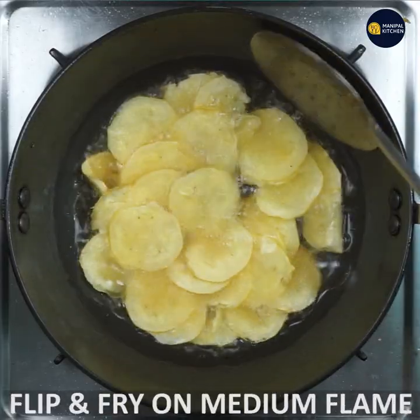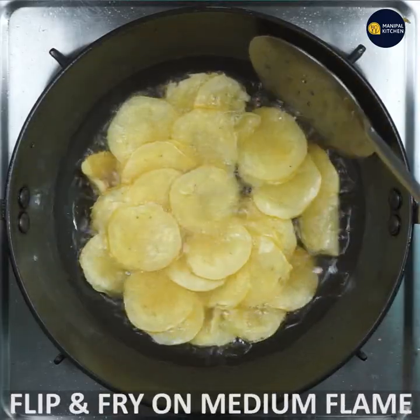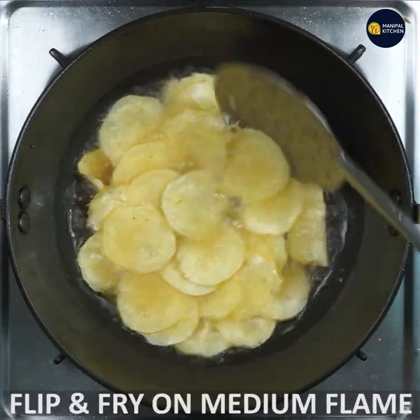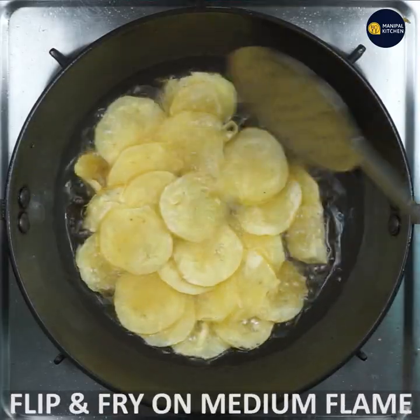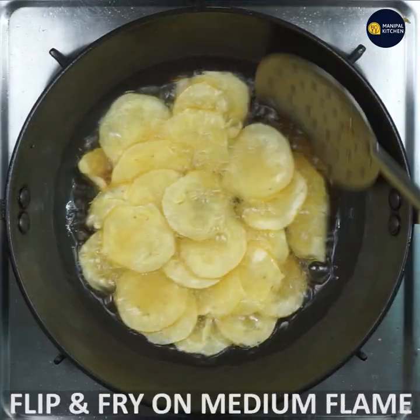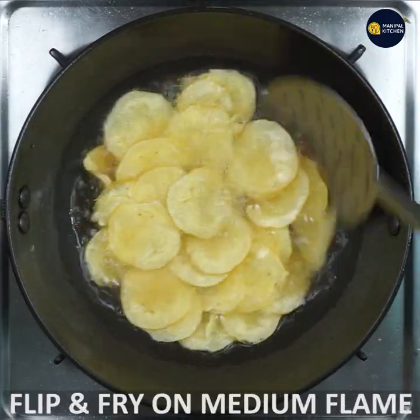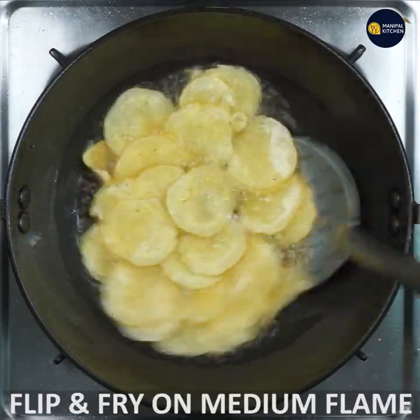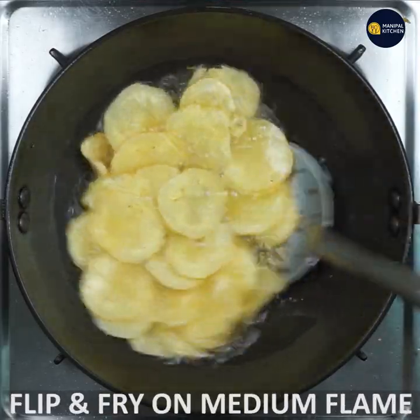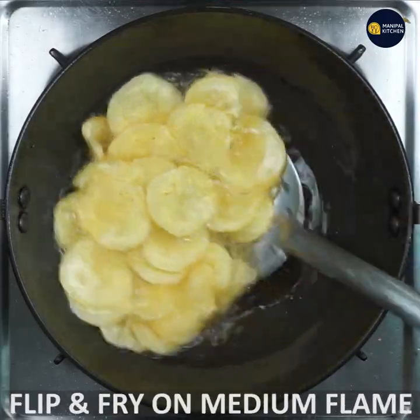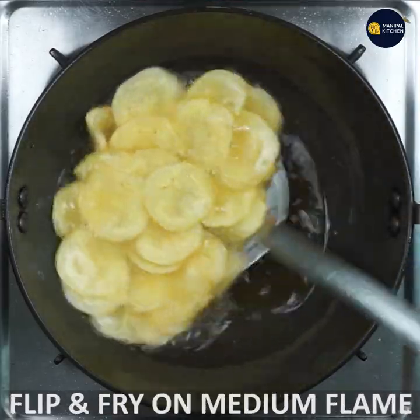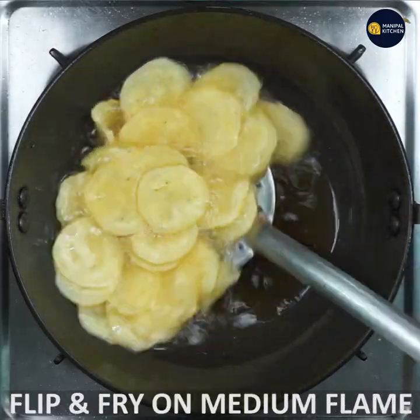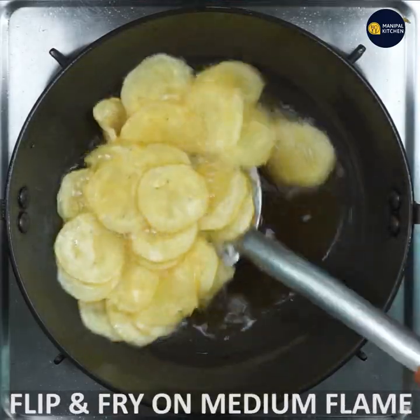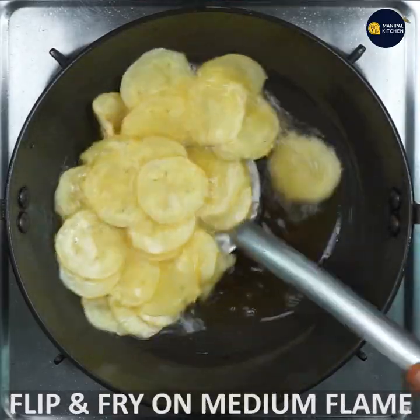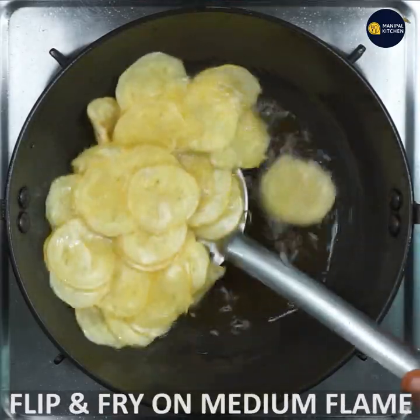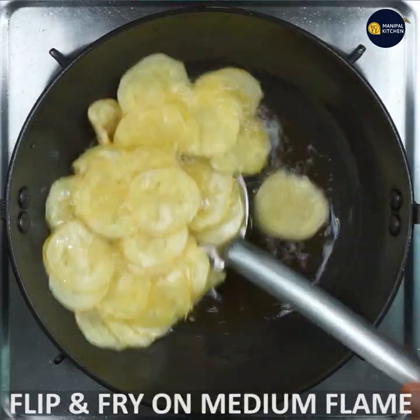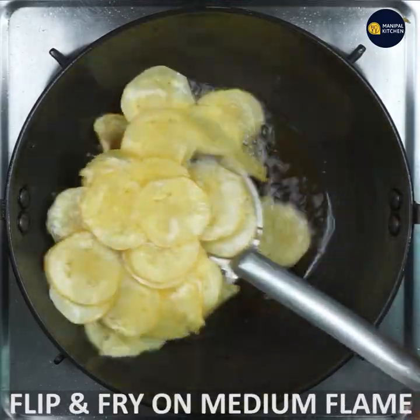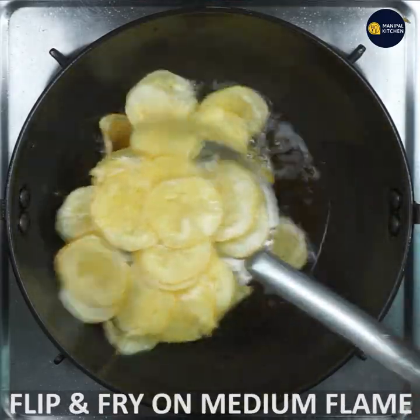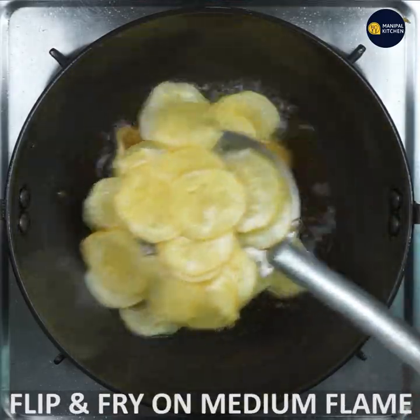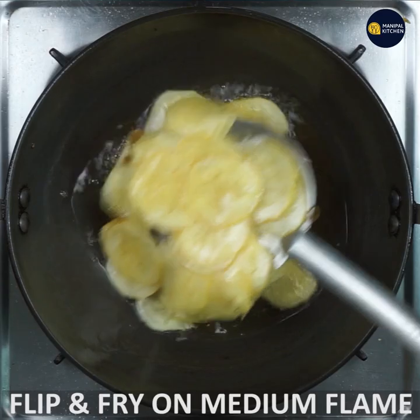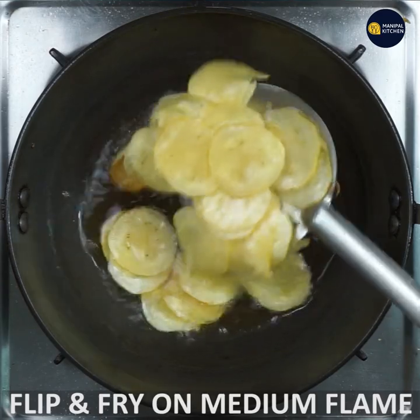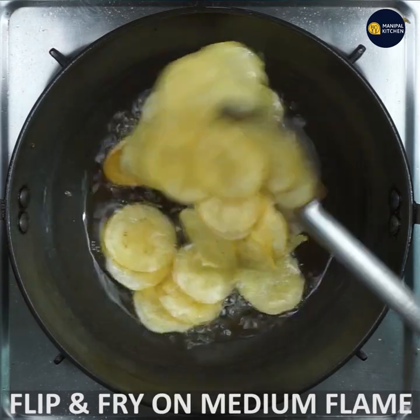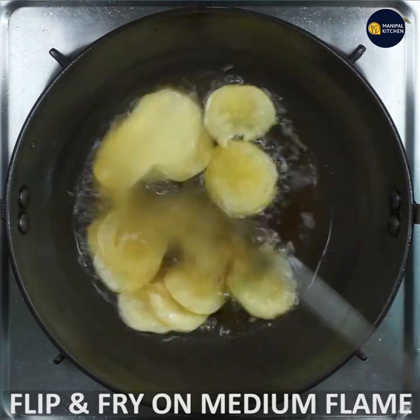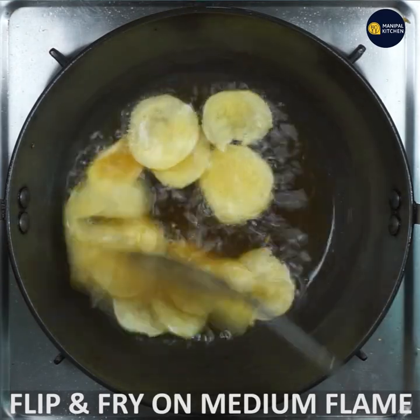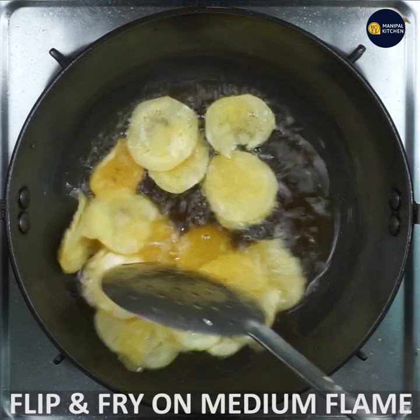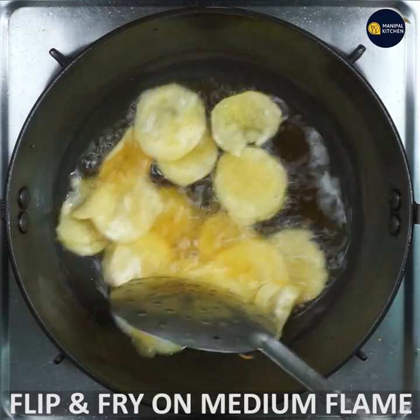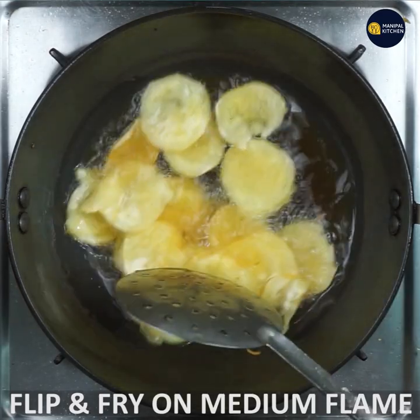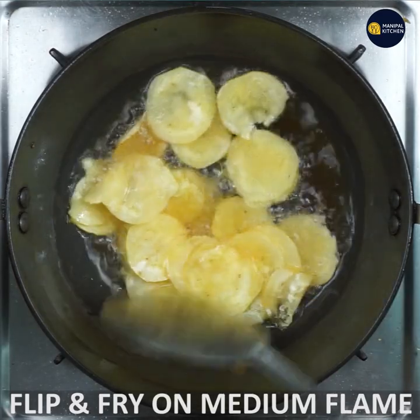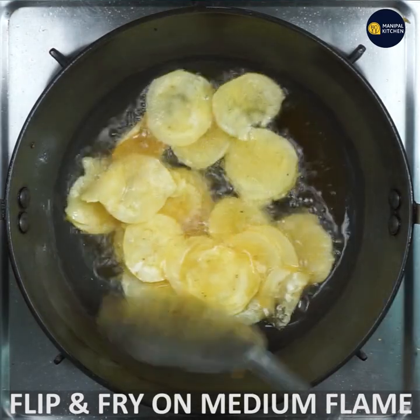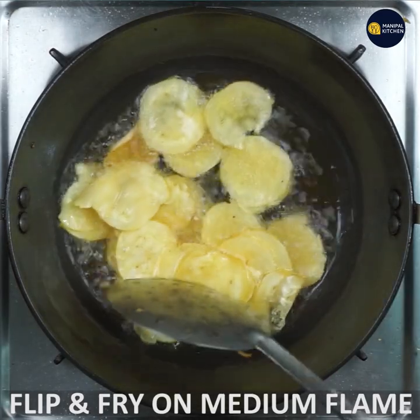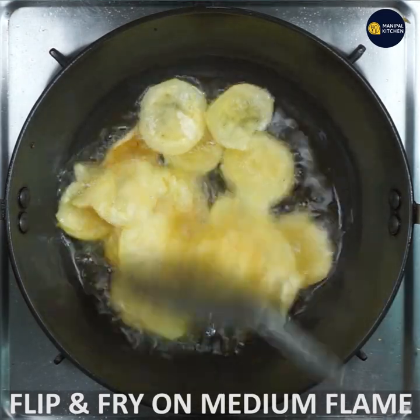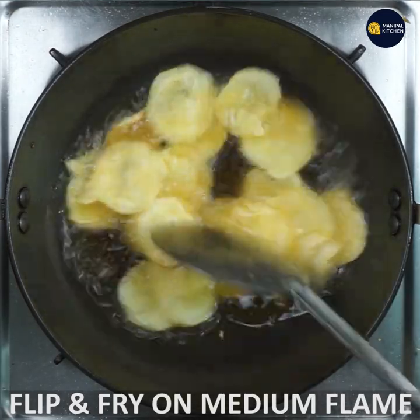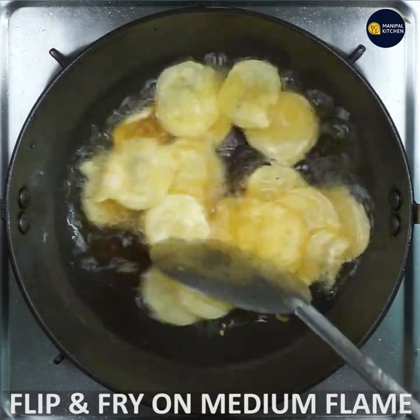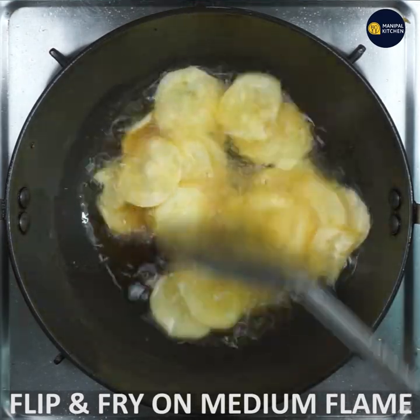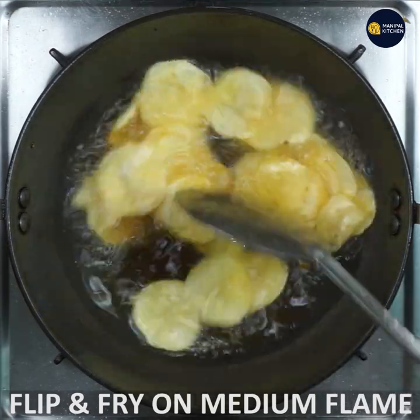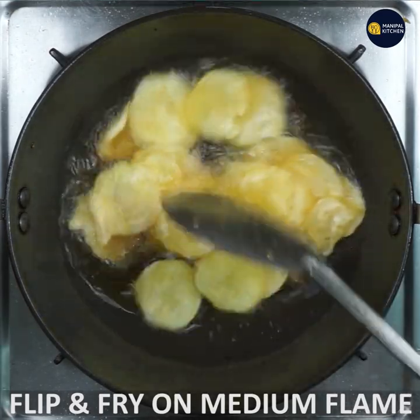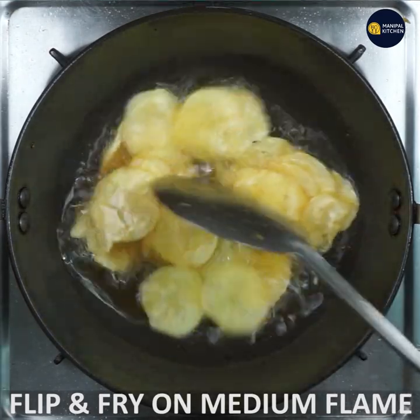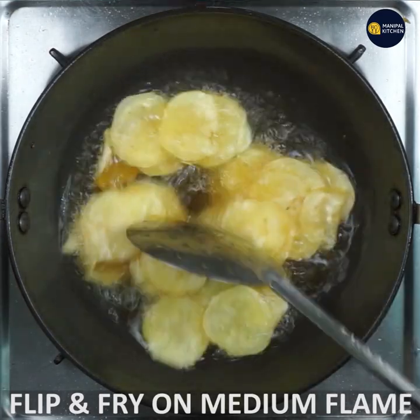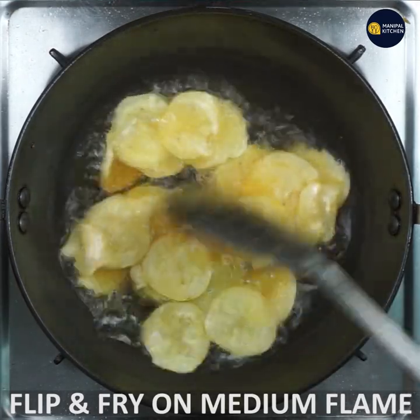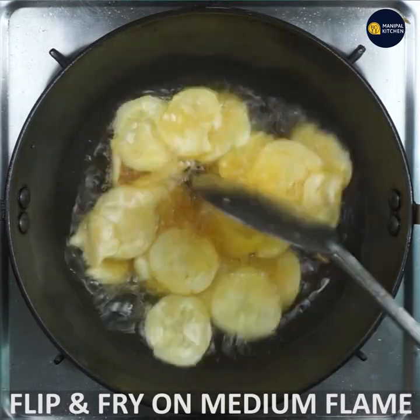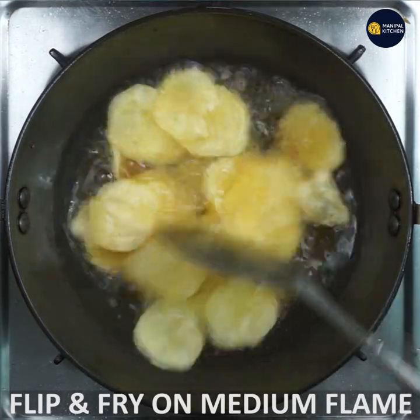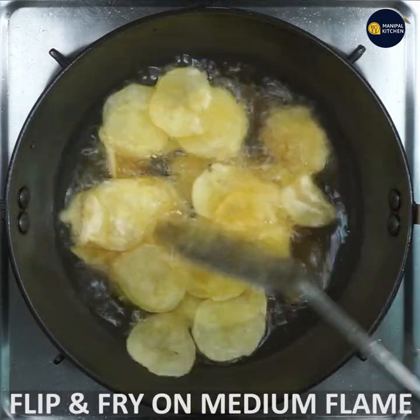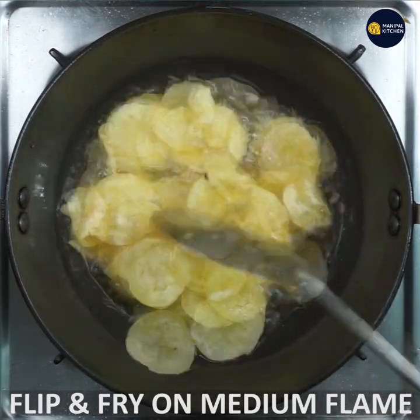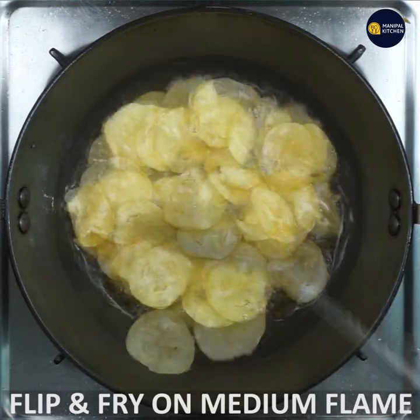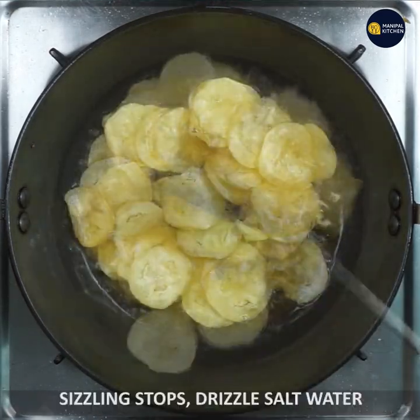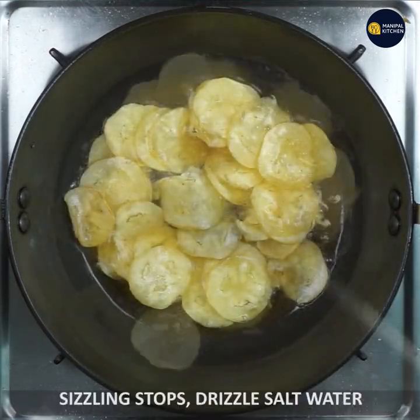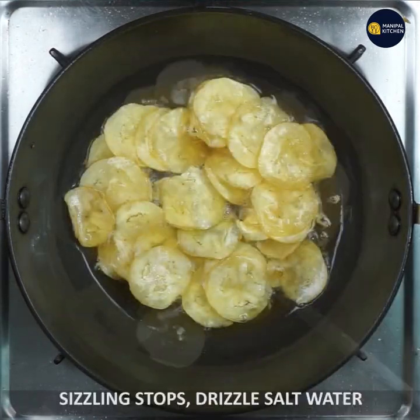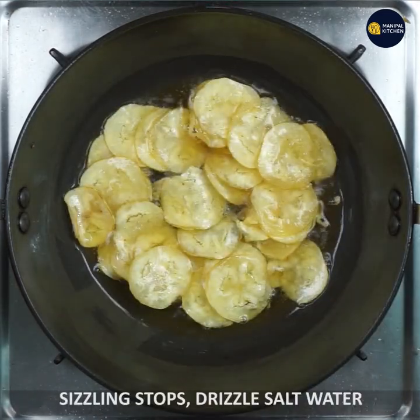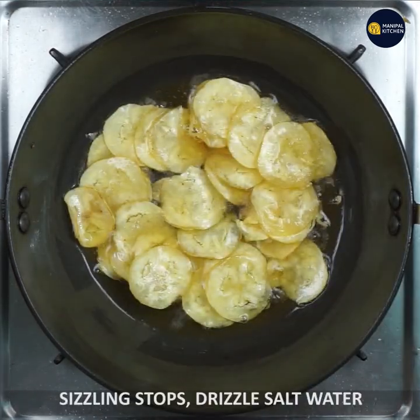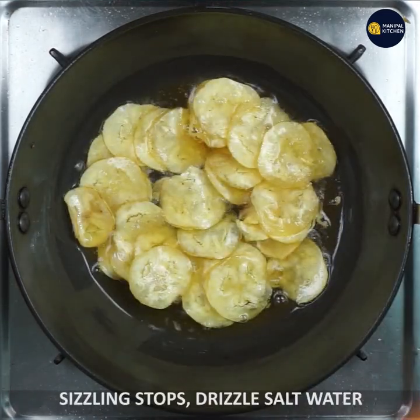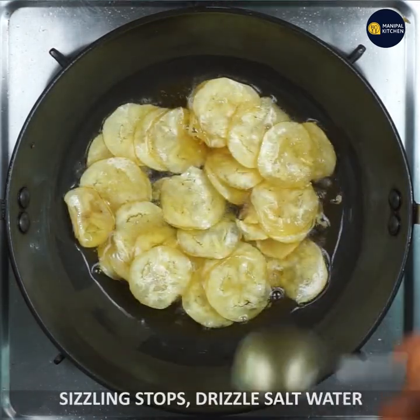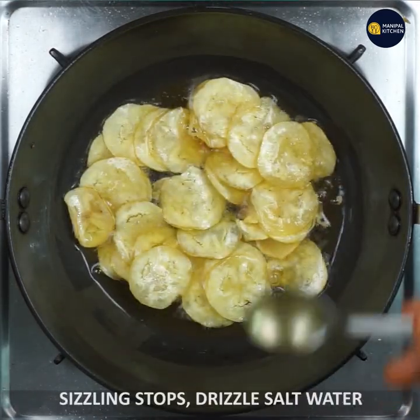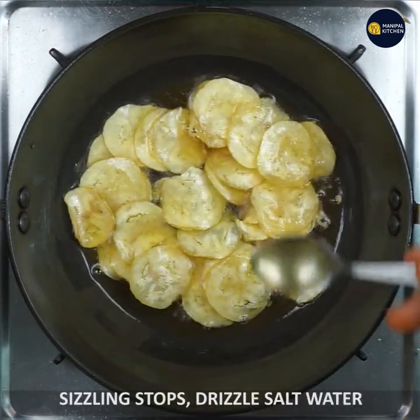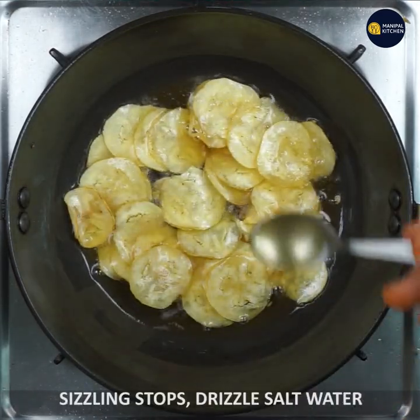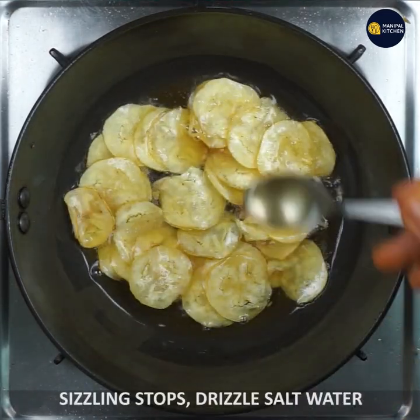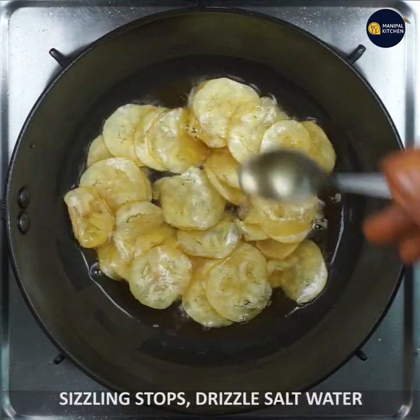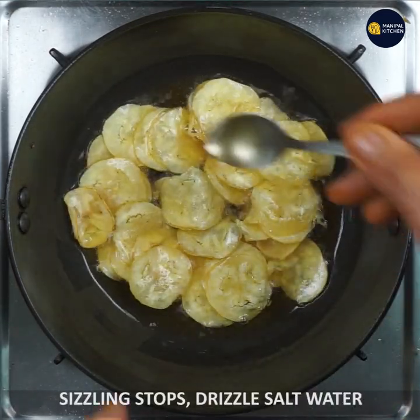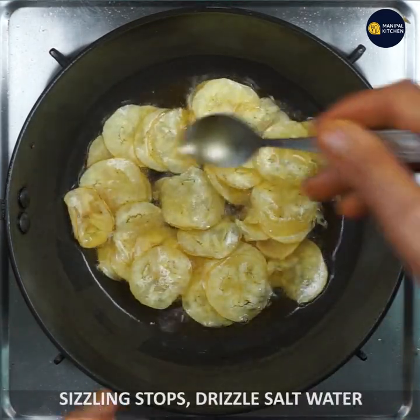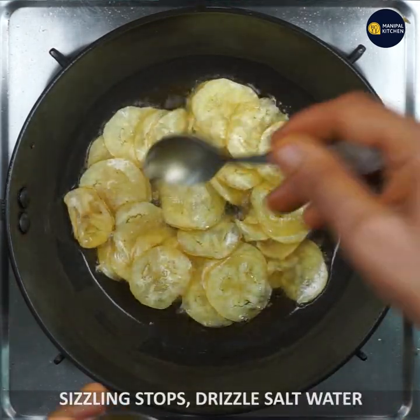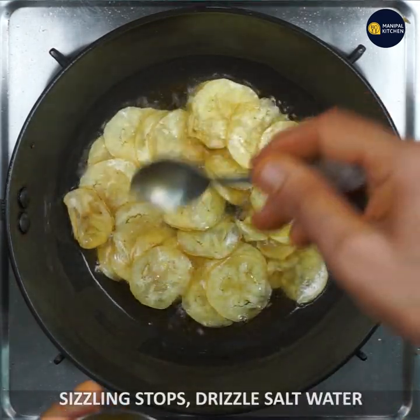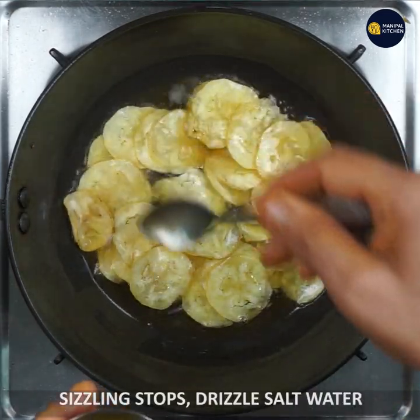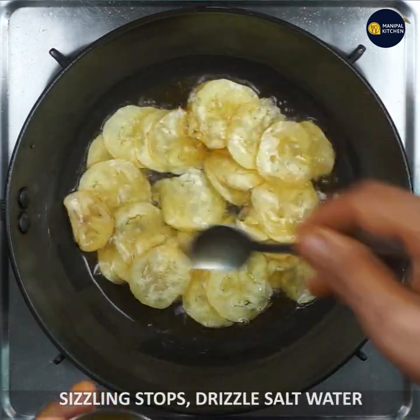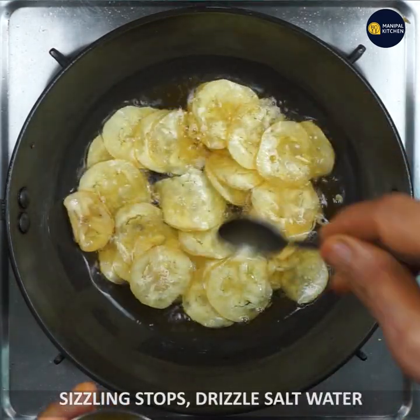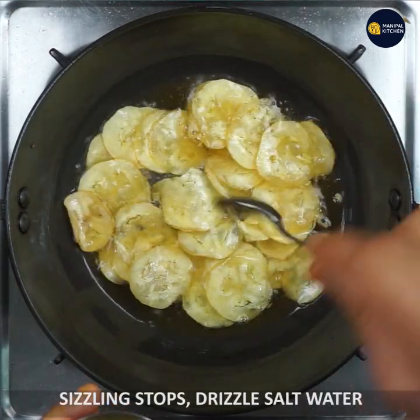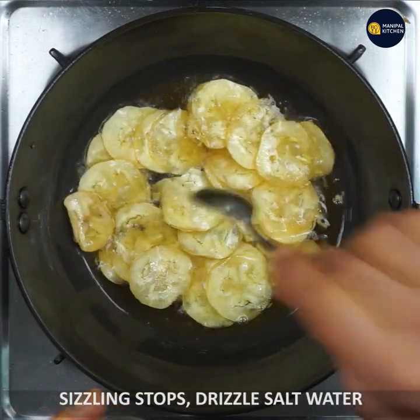Then you will flip it. You will also use medium flame. When you use the flame, you will also use salt water.